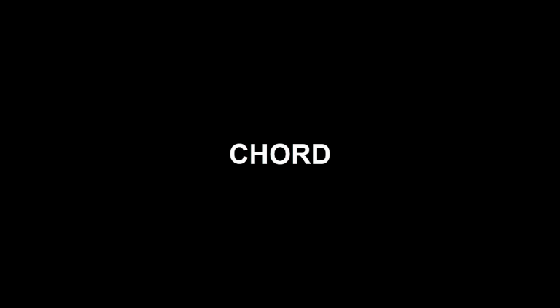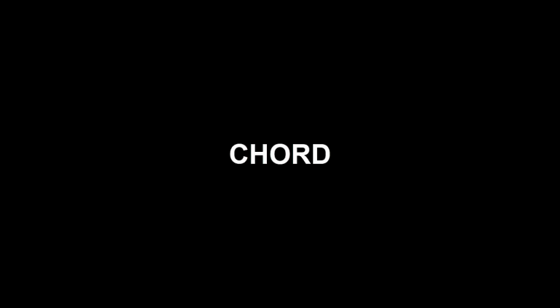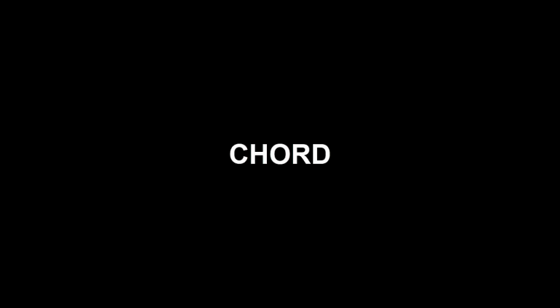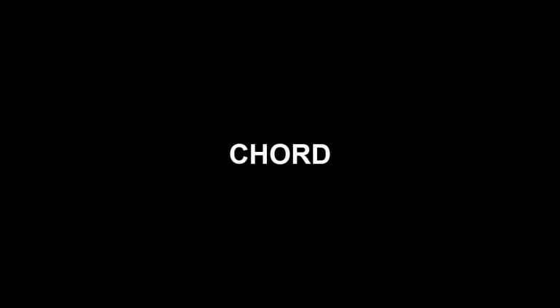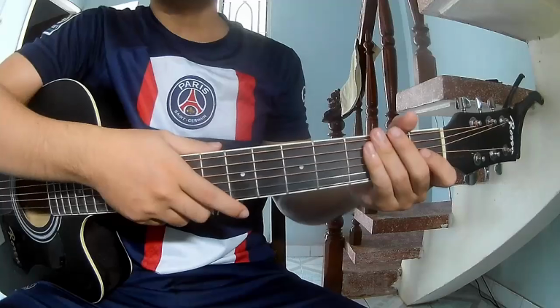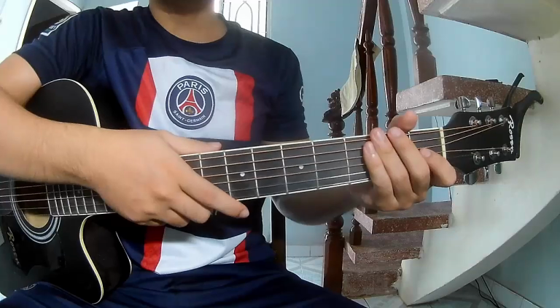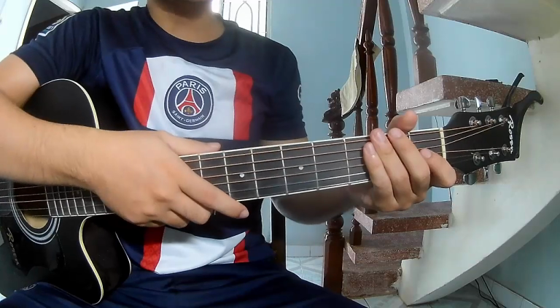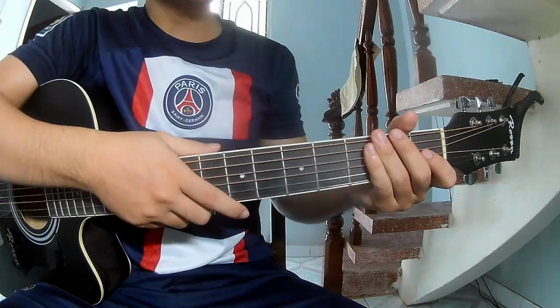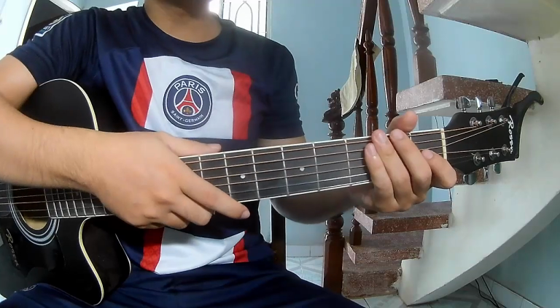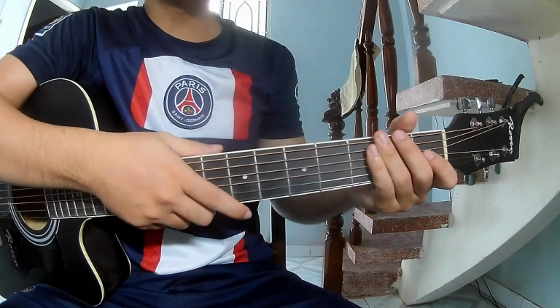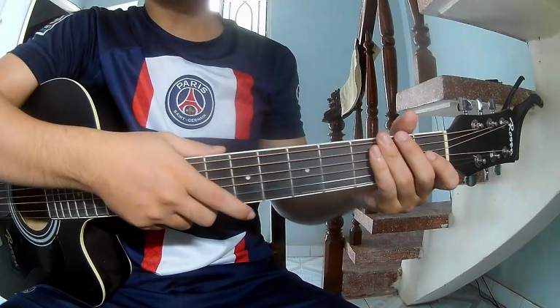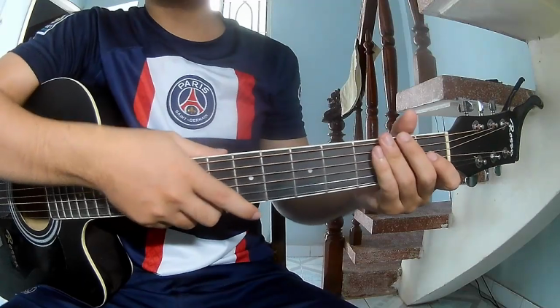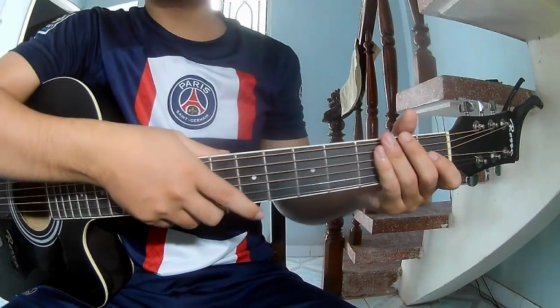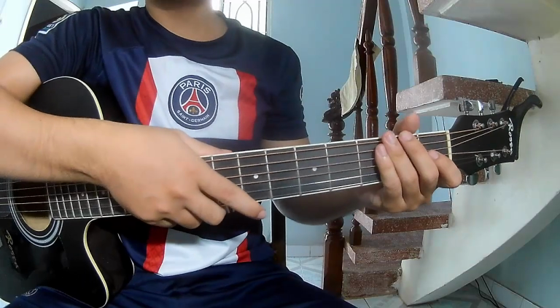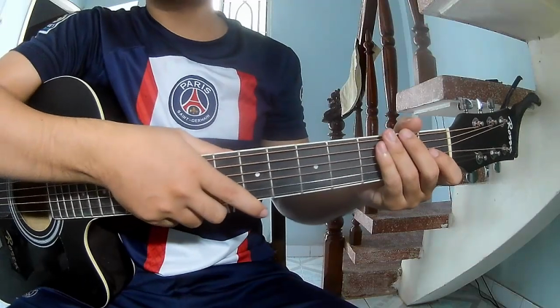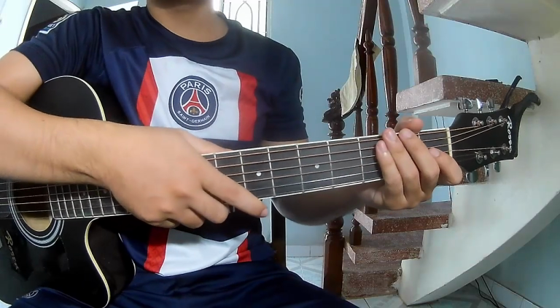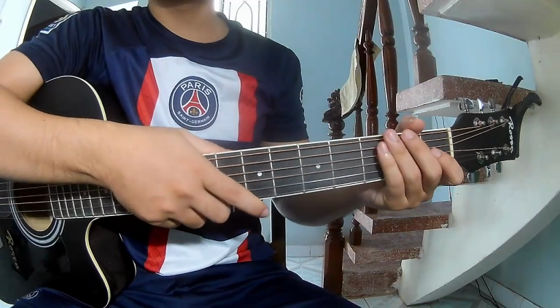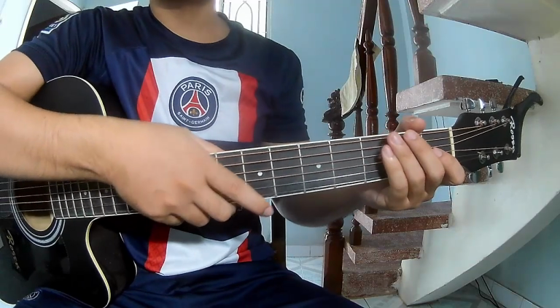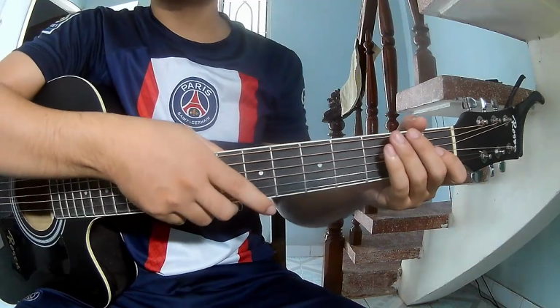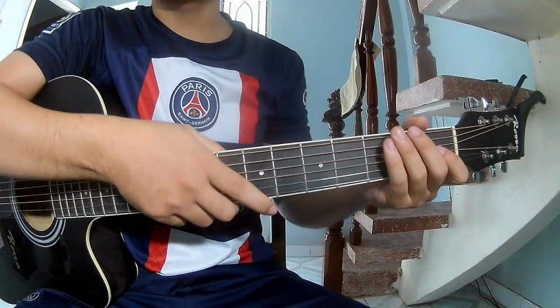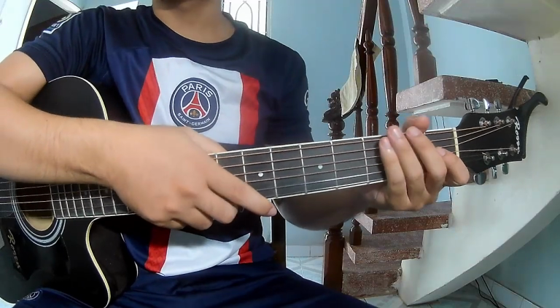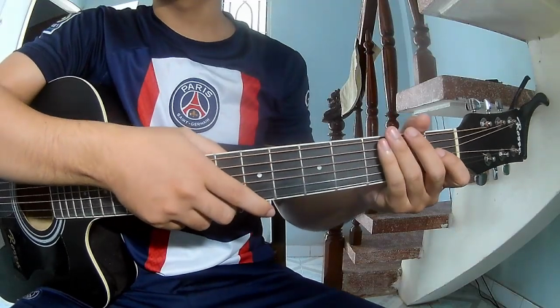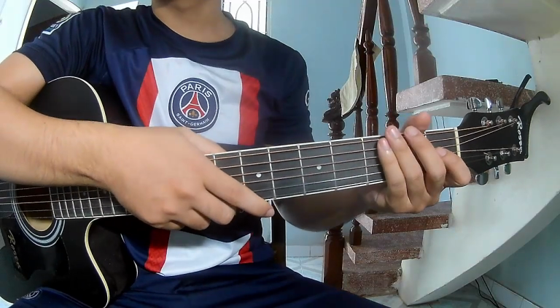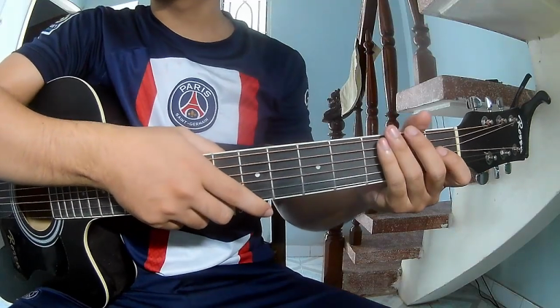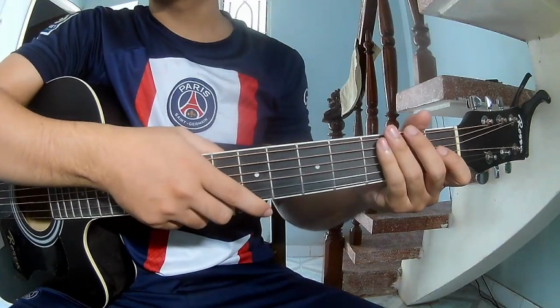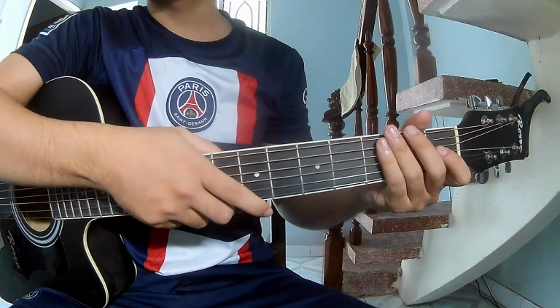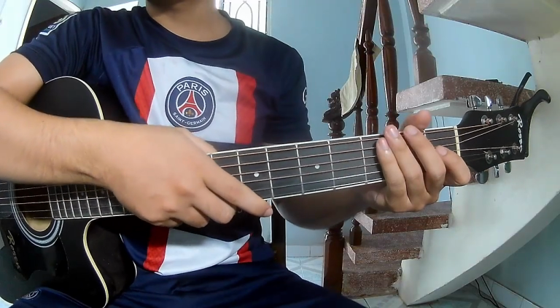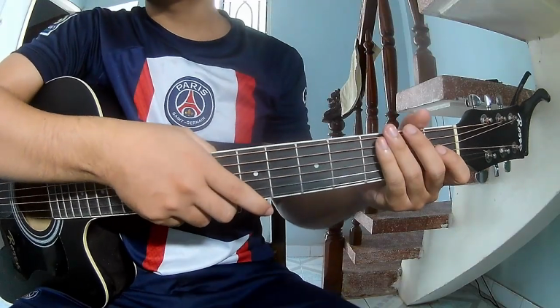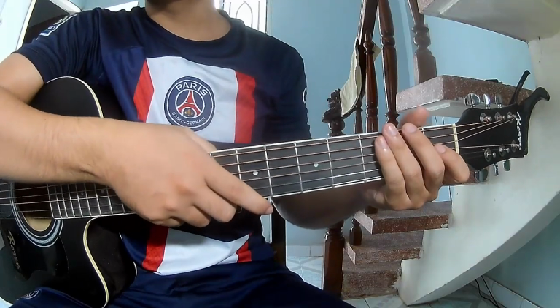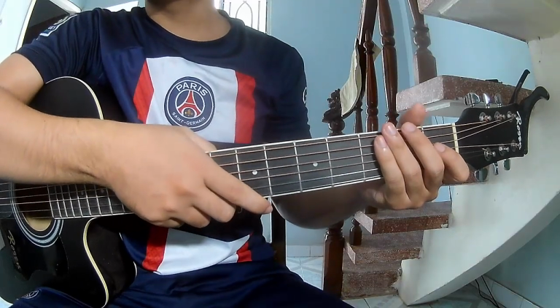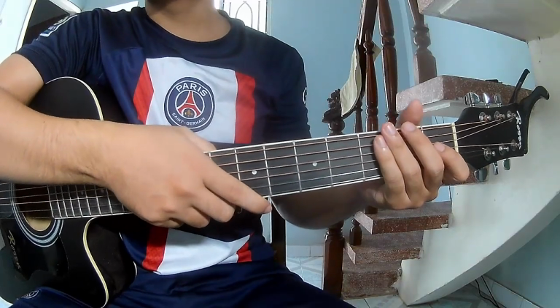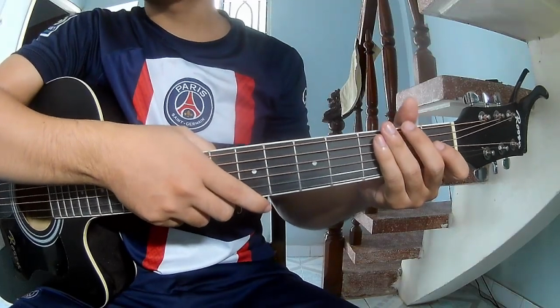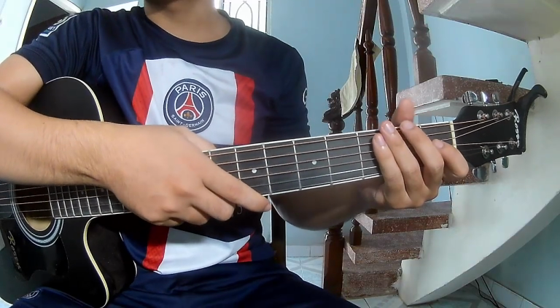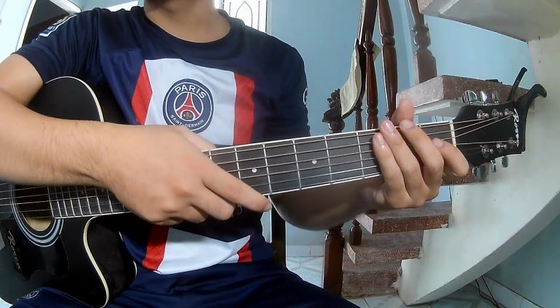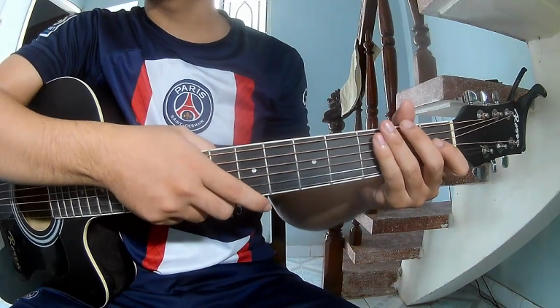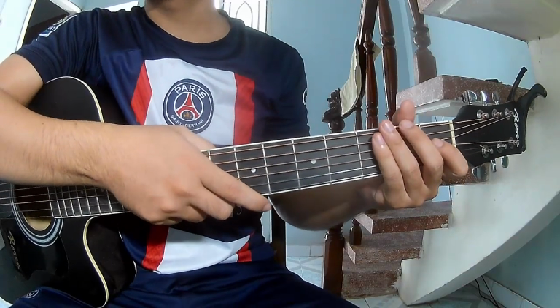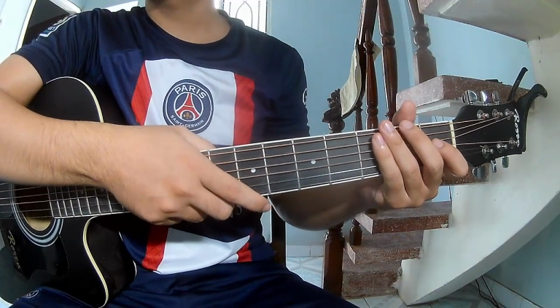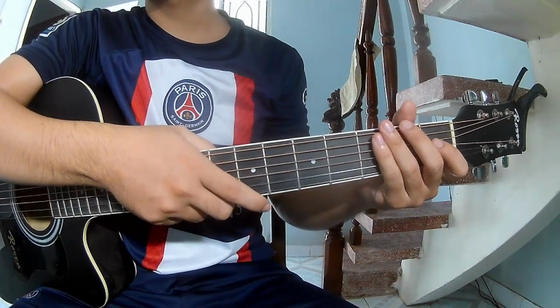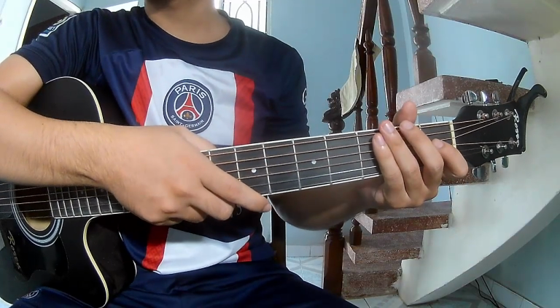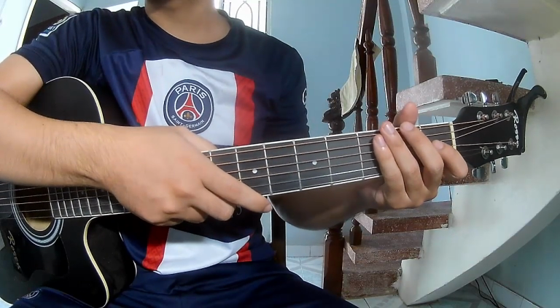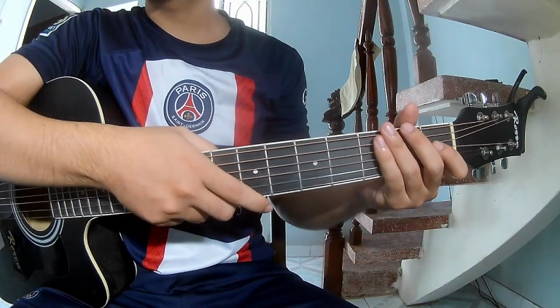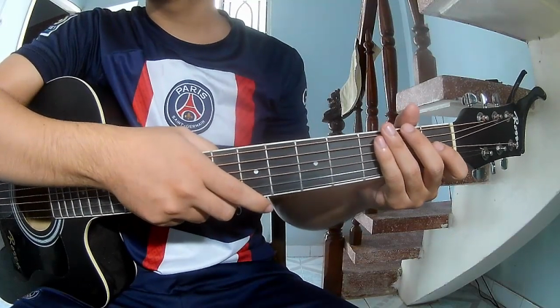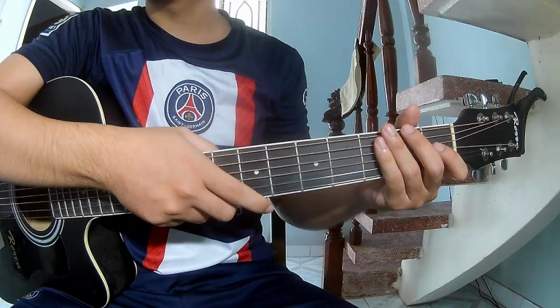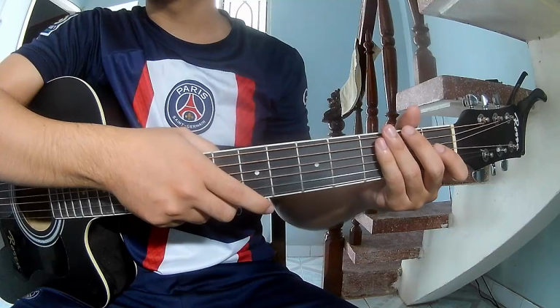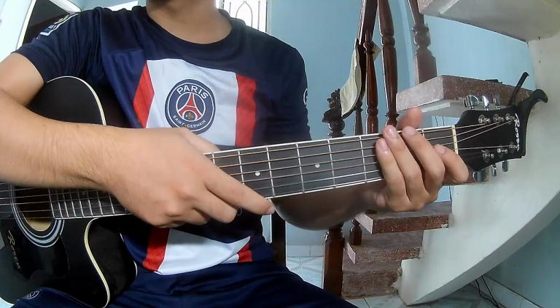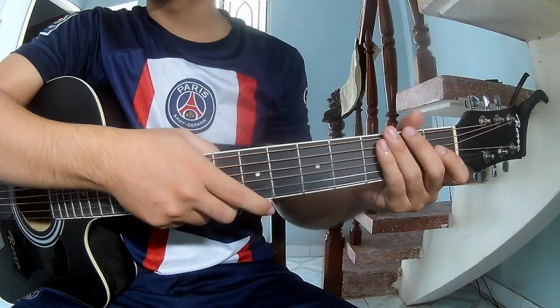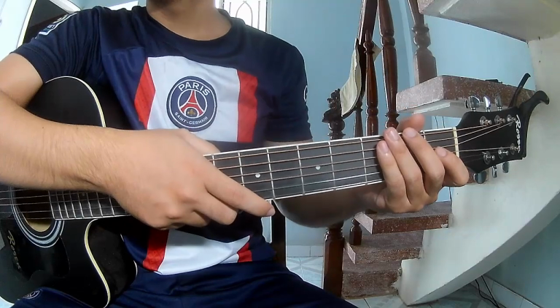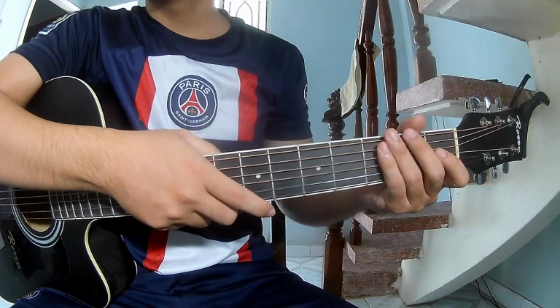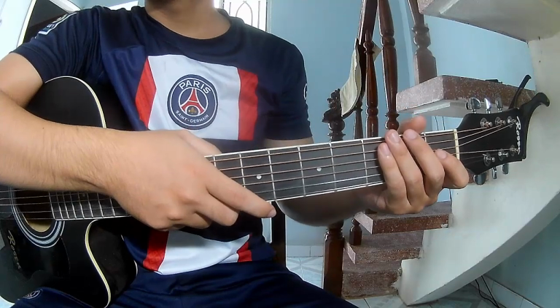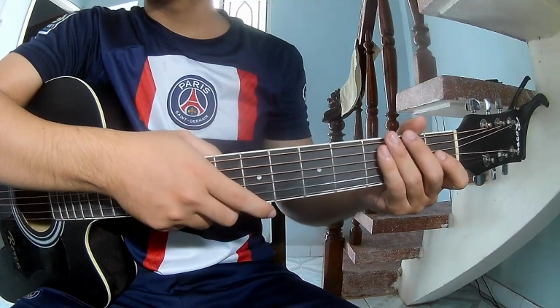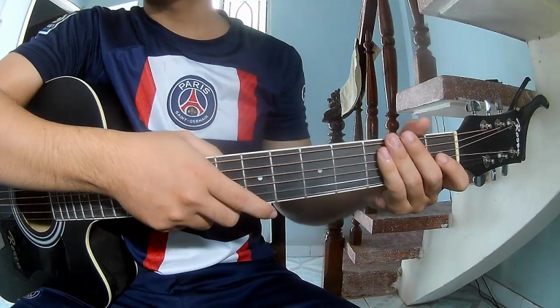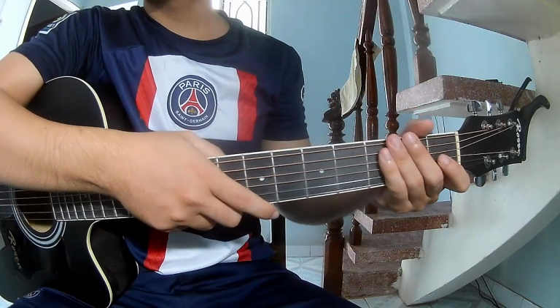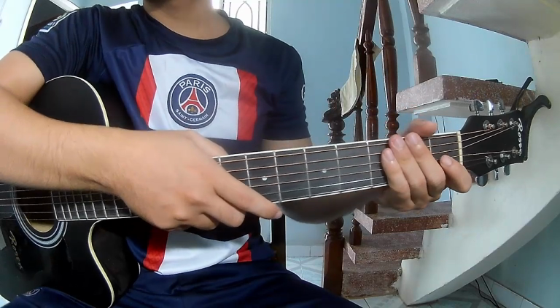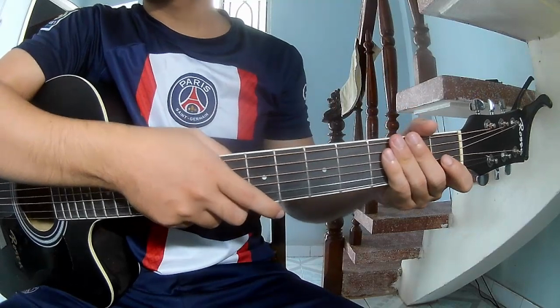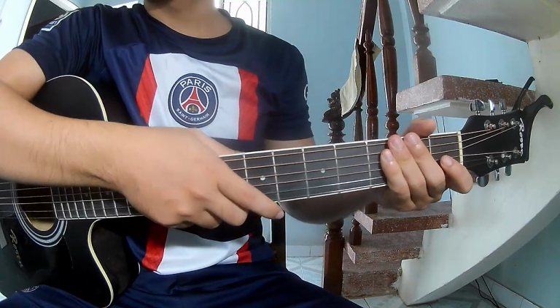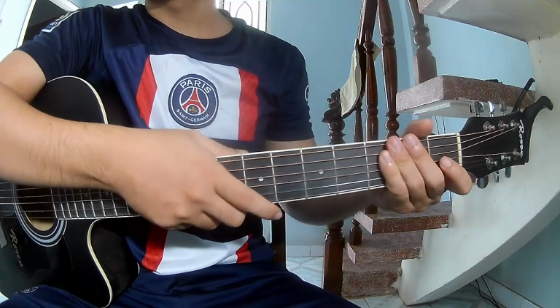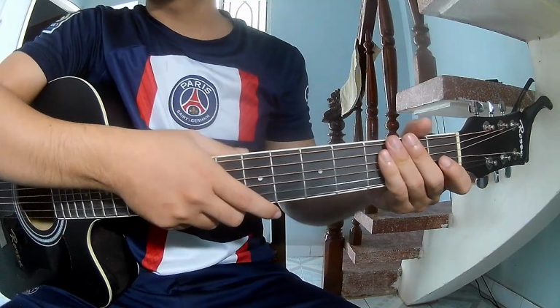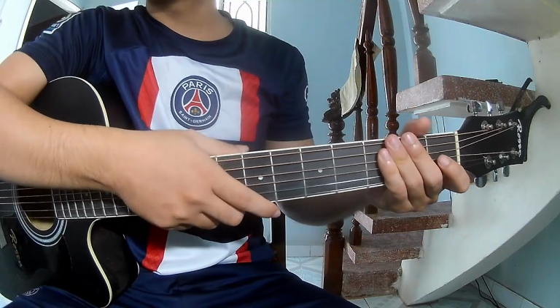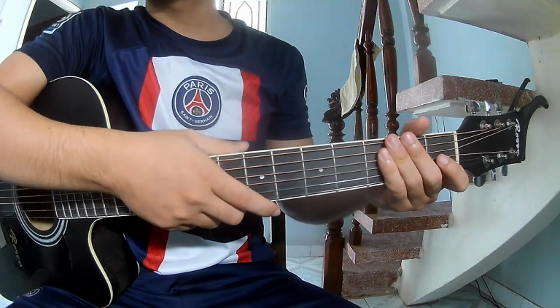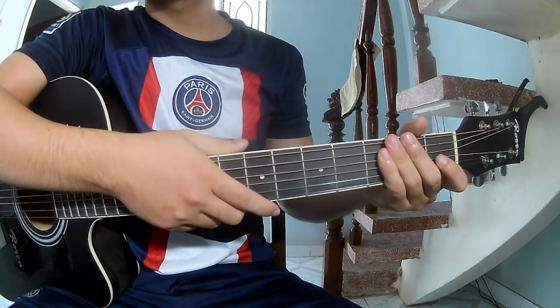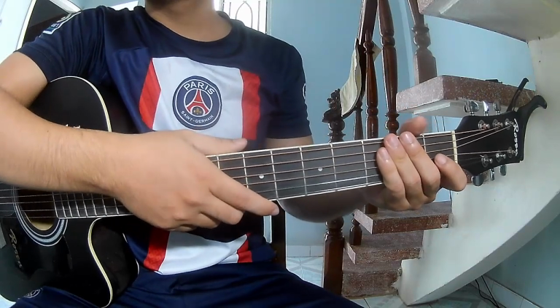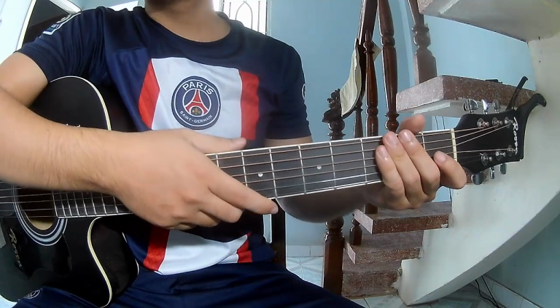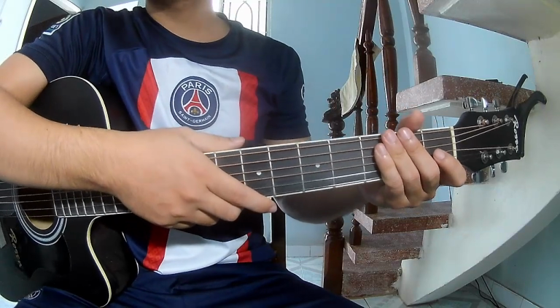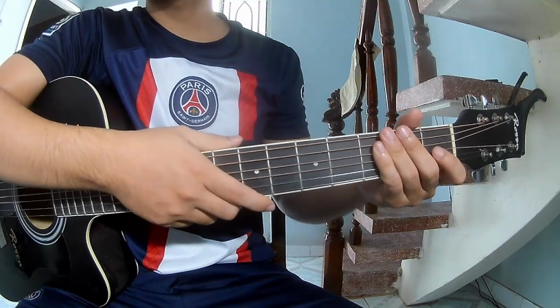Hi everyone, today we'll share how to play guitar. I Wish by Taylor Swift.